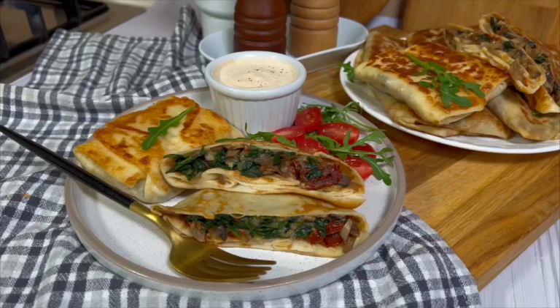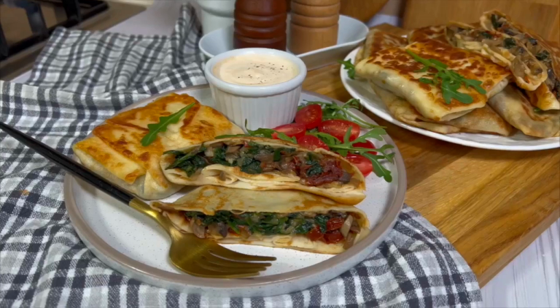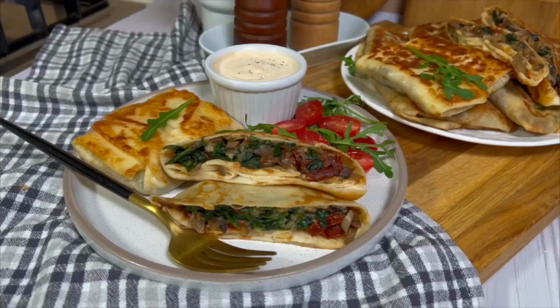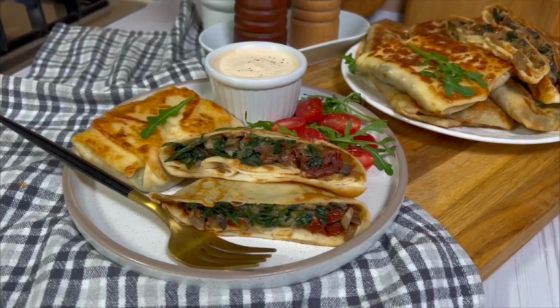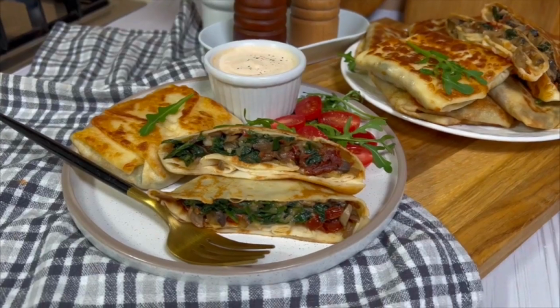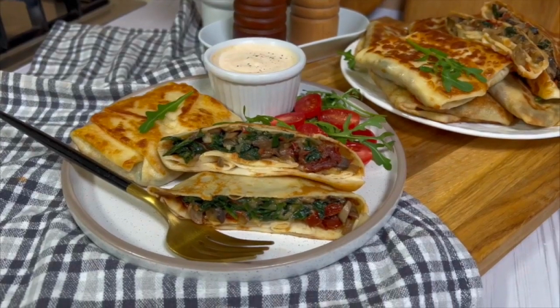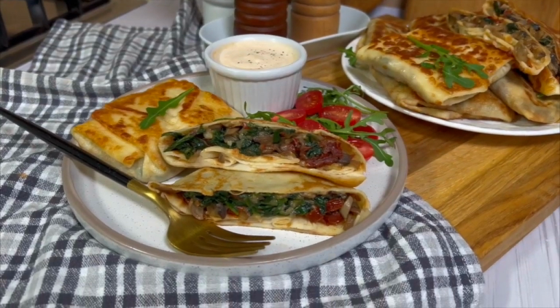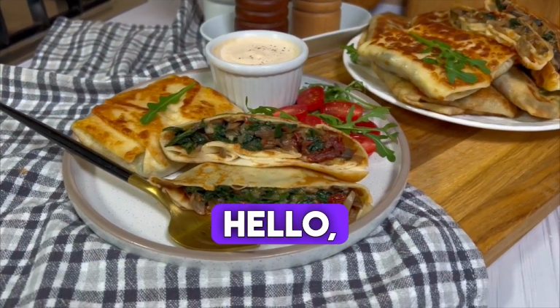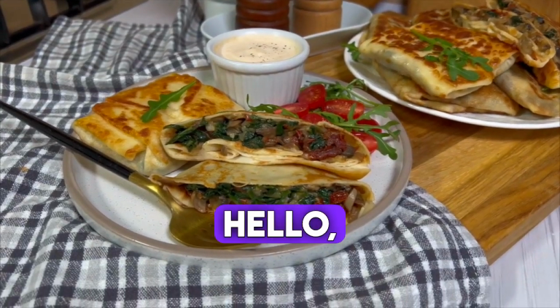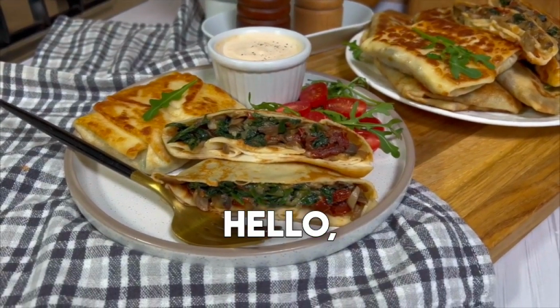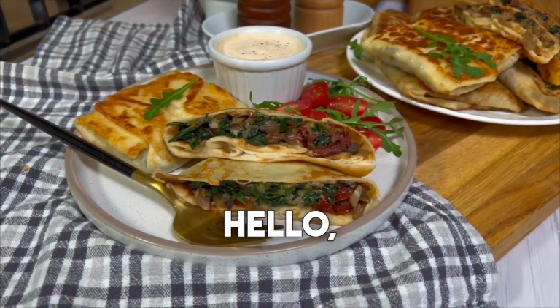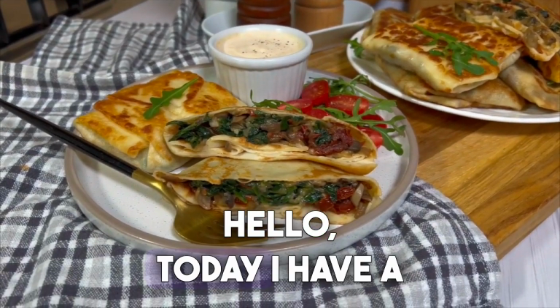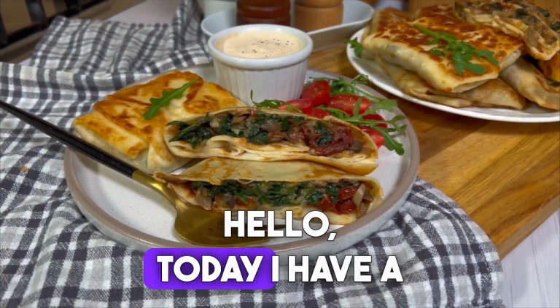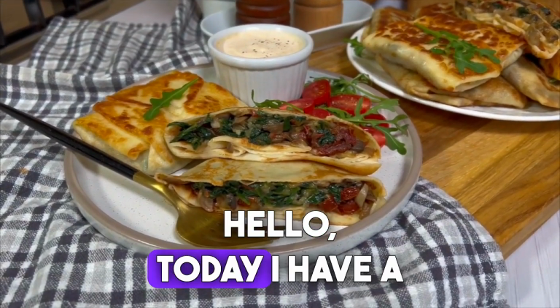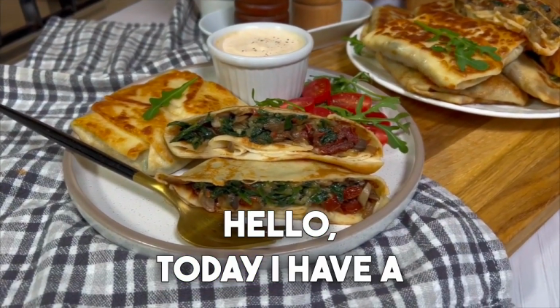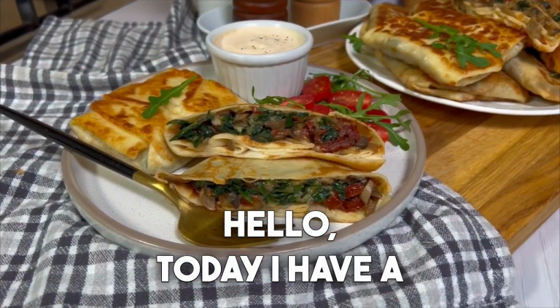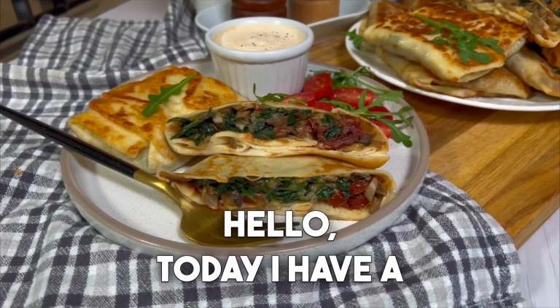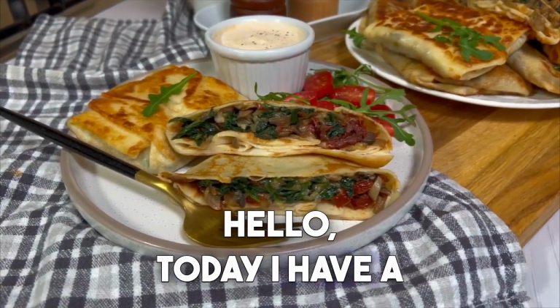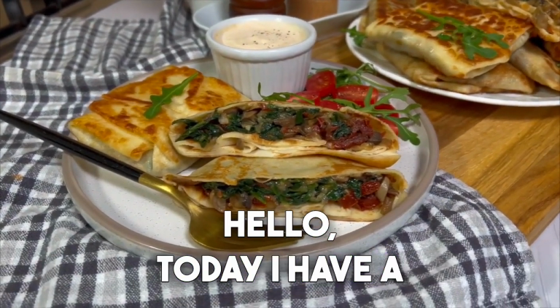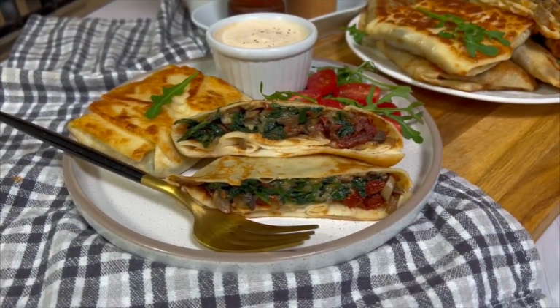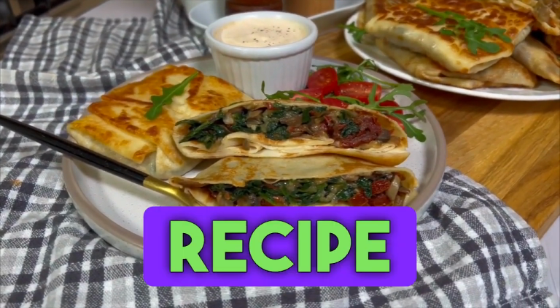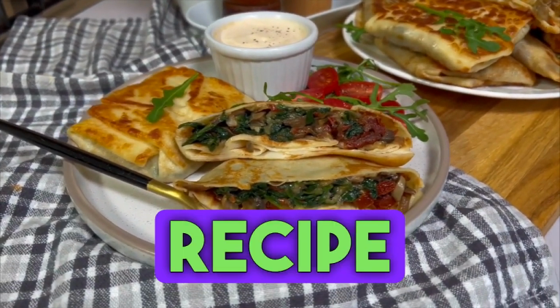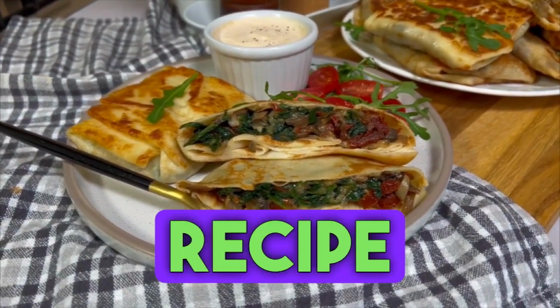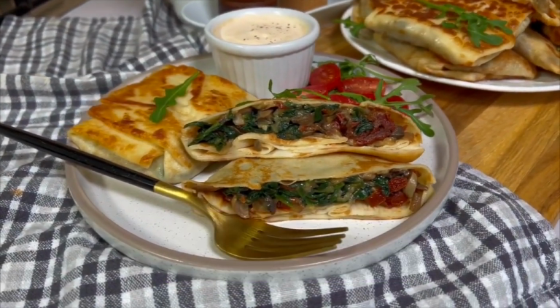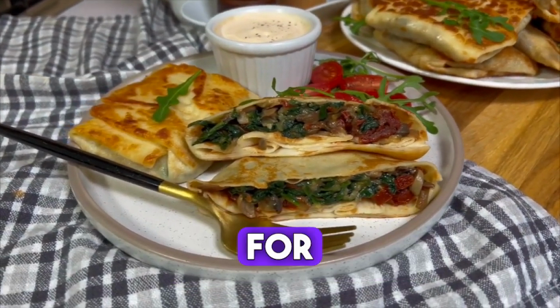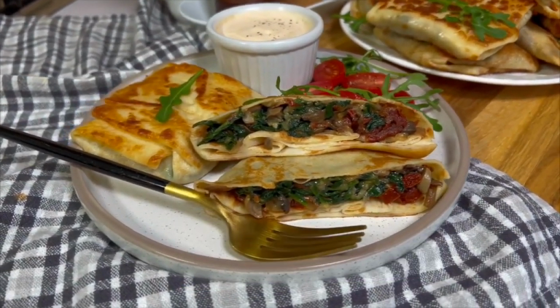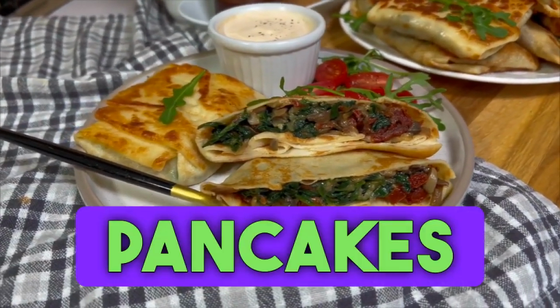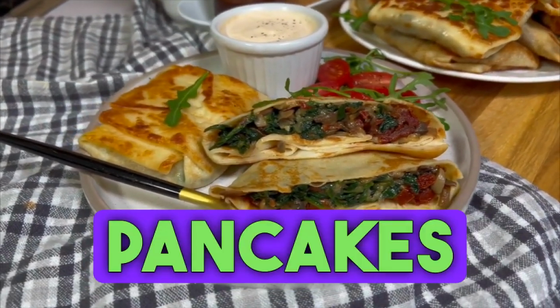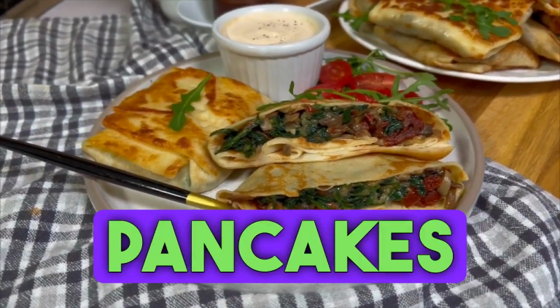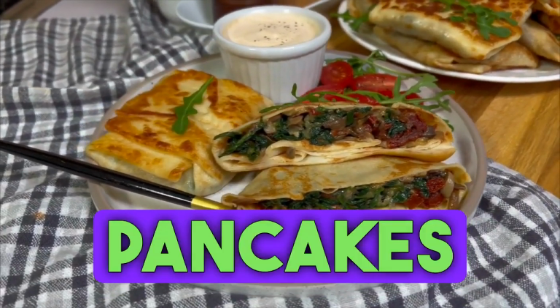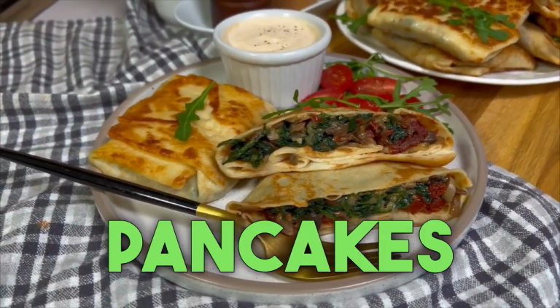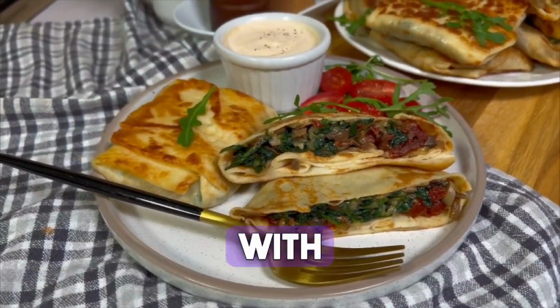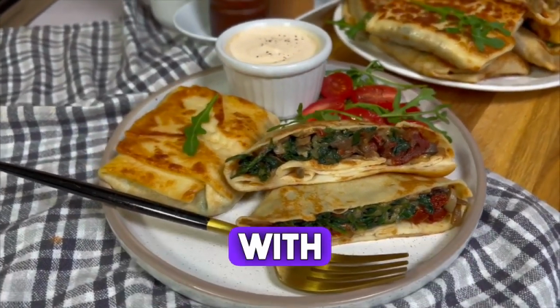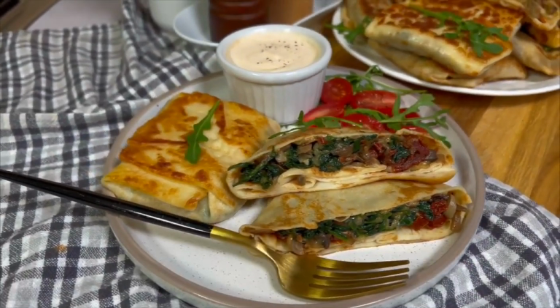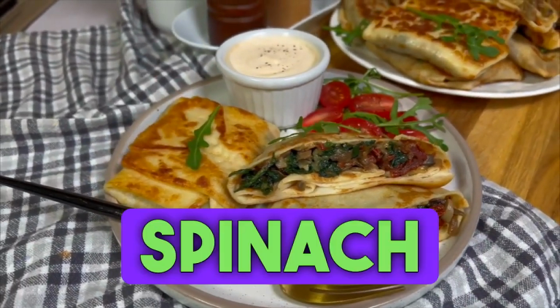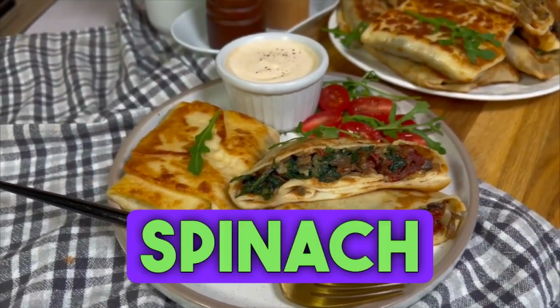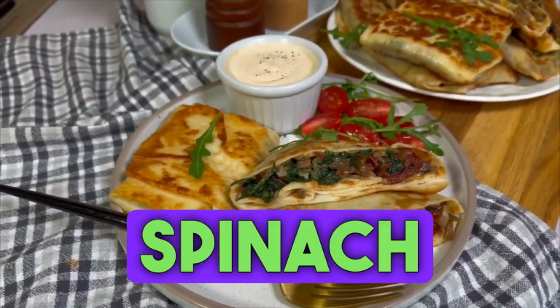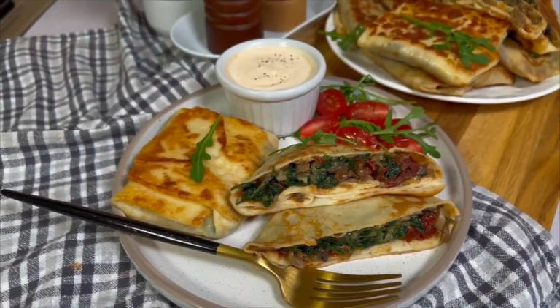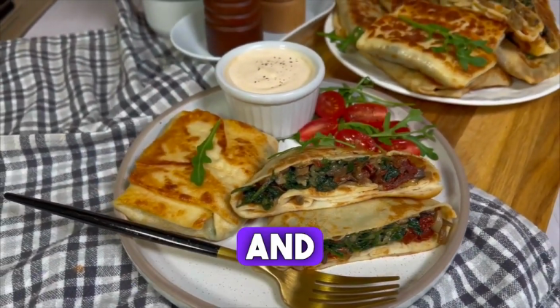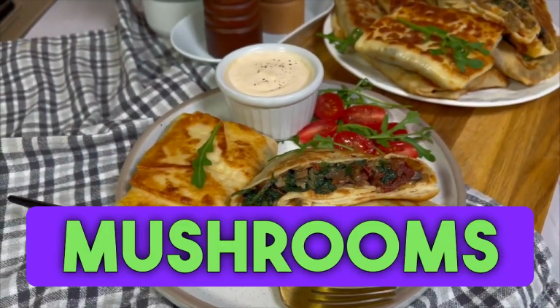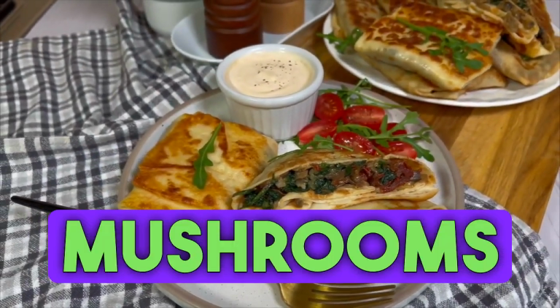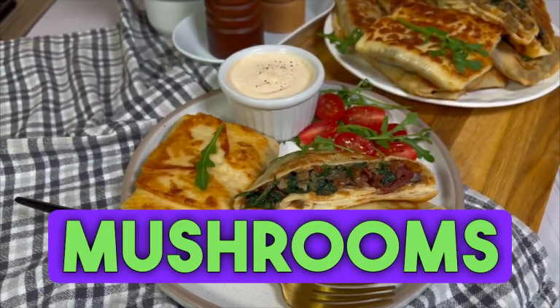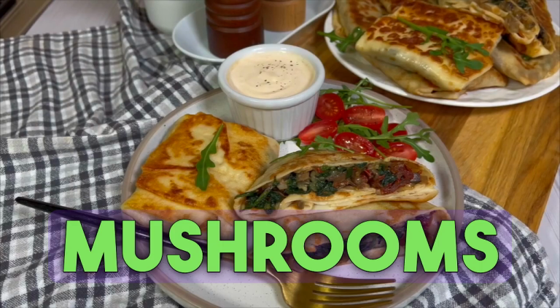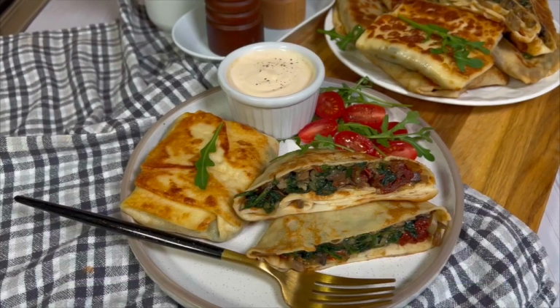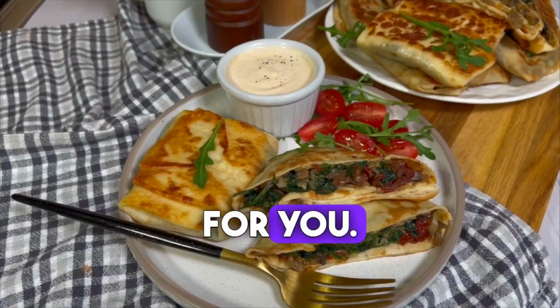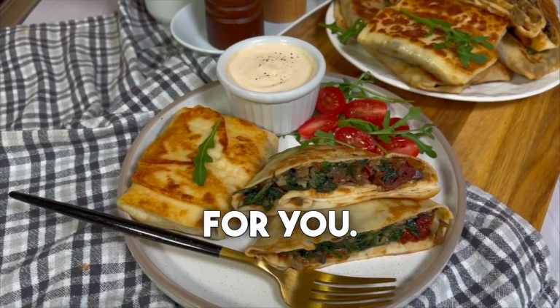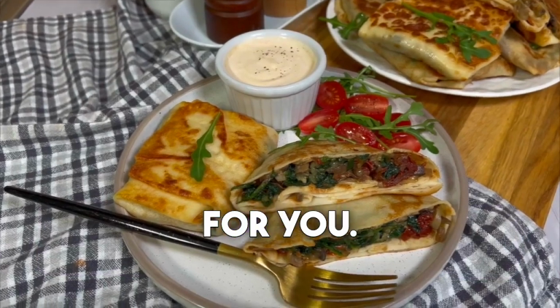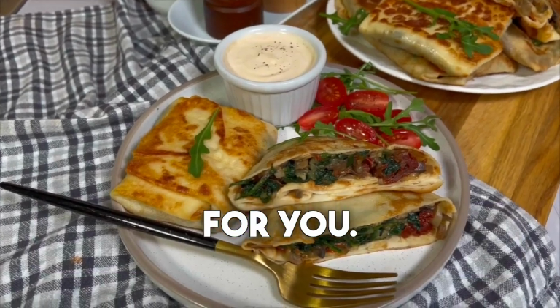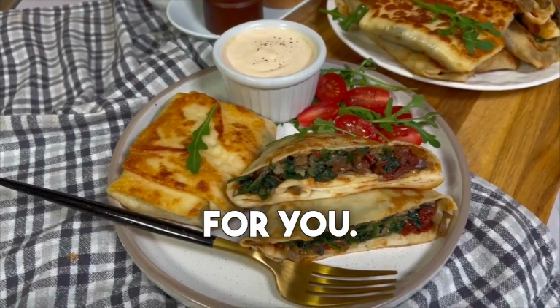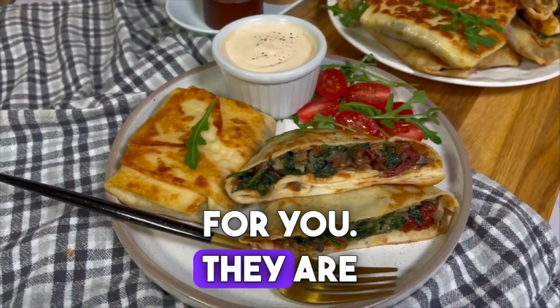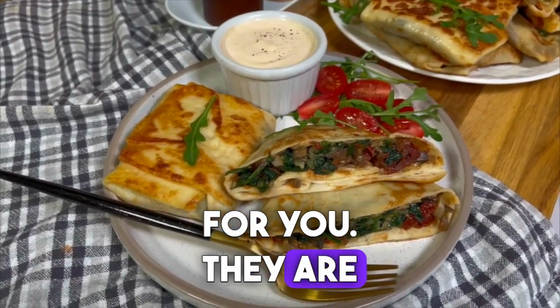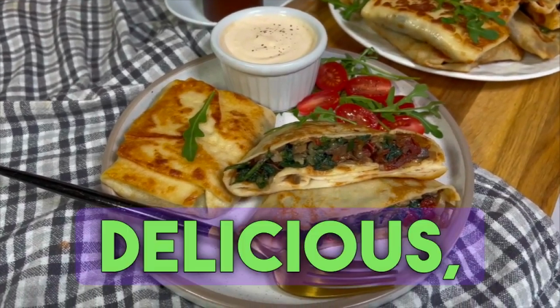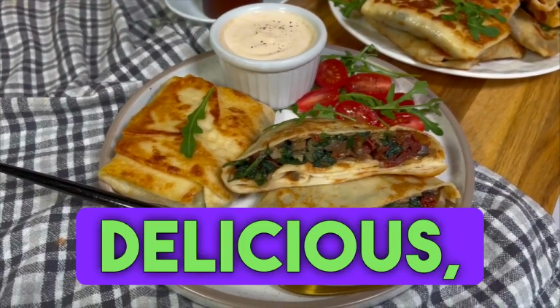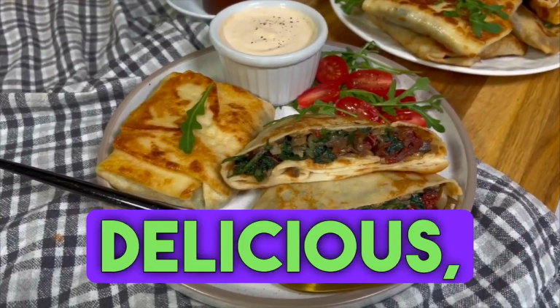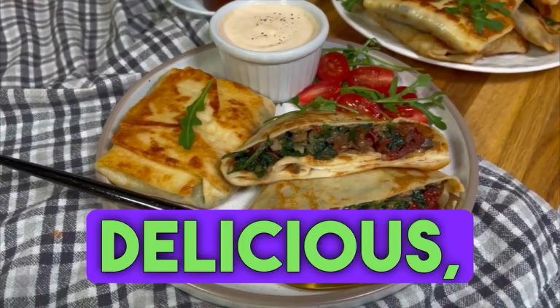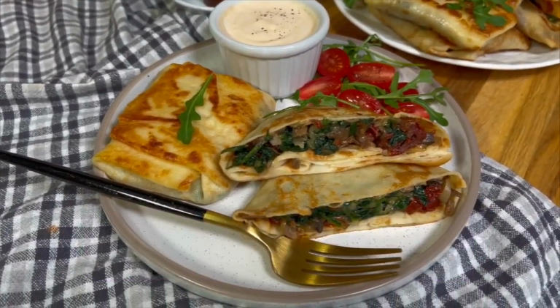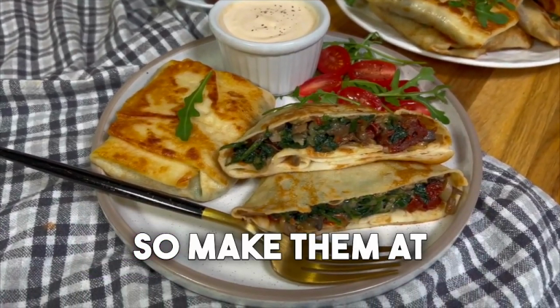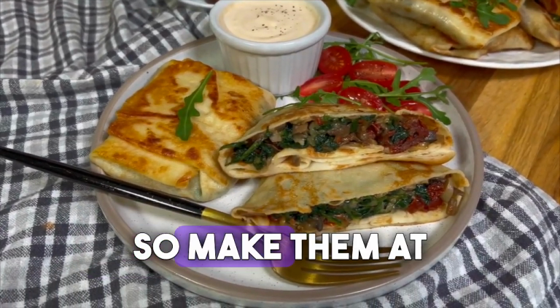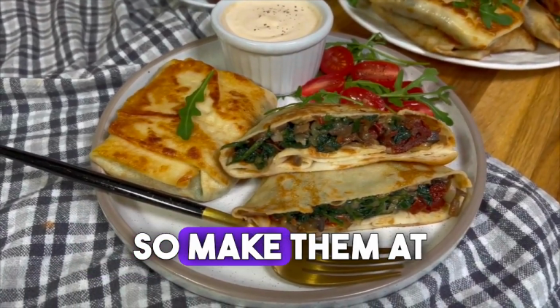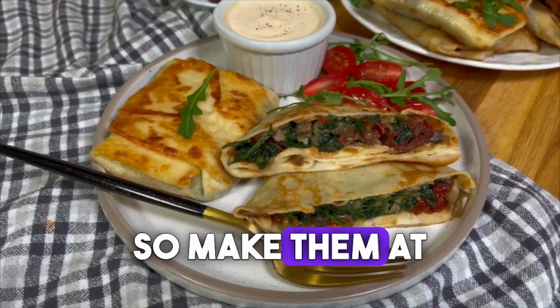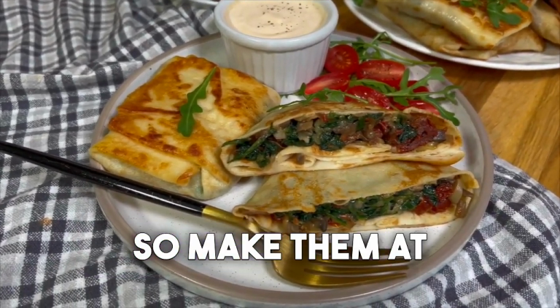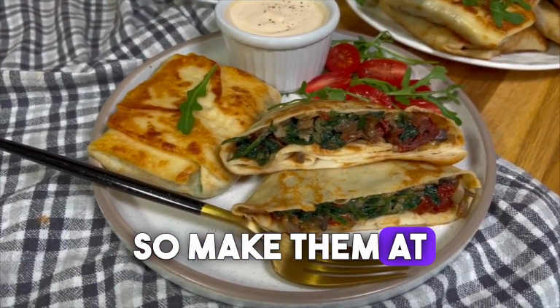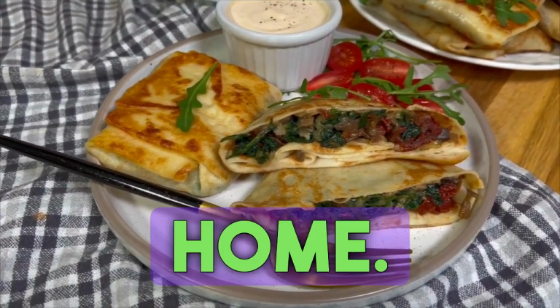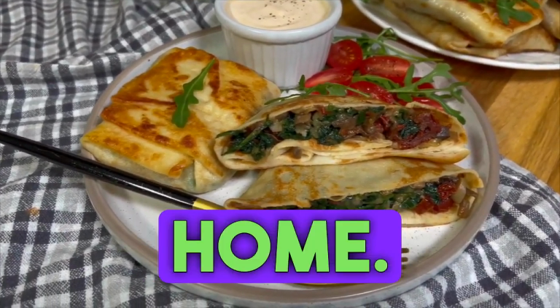Hello! Today I have a recipe for pancakes with spinach and mushrooms for you. They are delicious so make them at home.